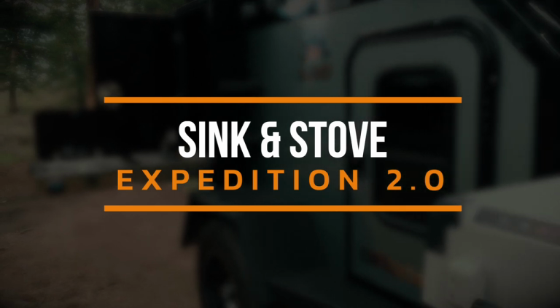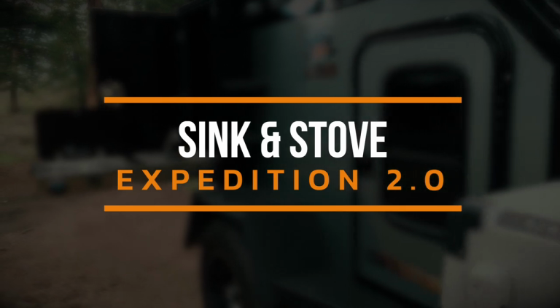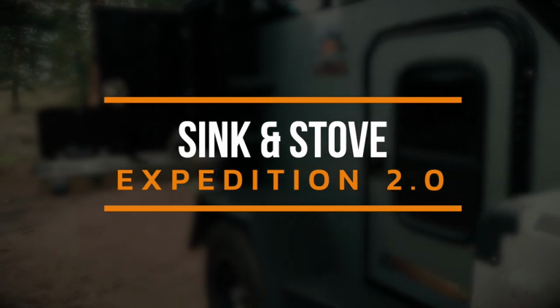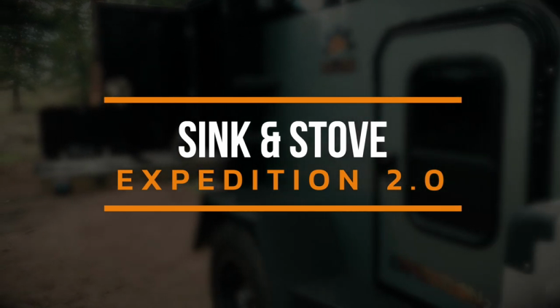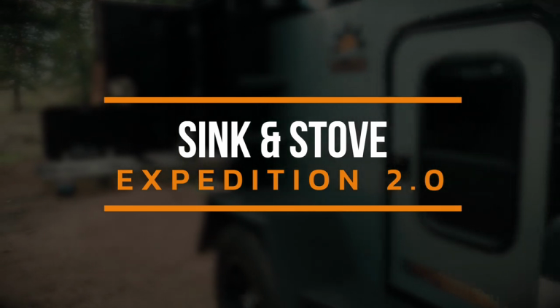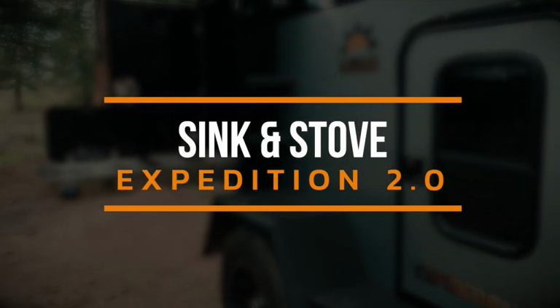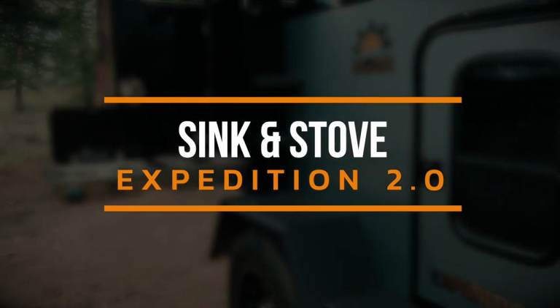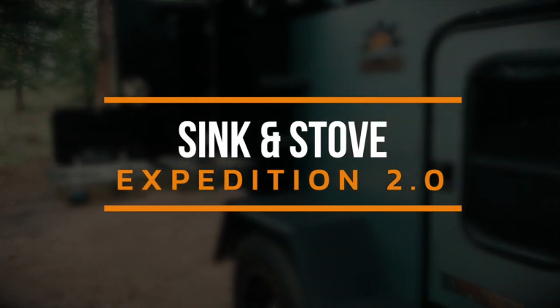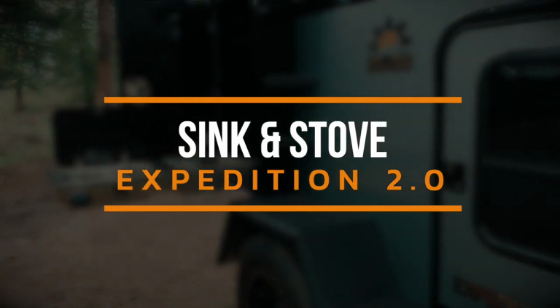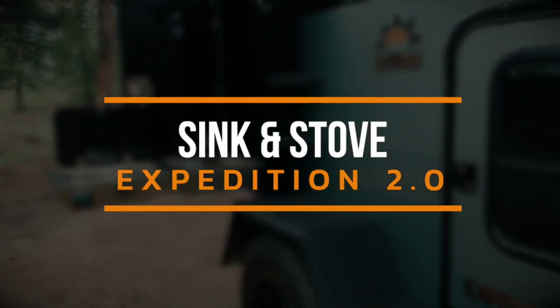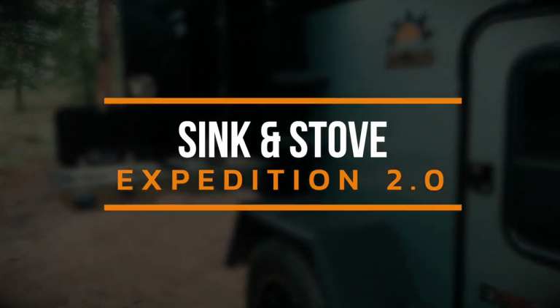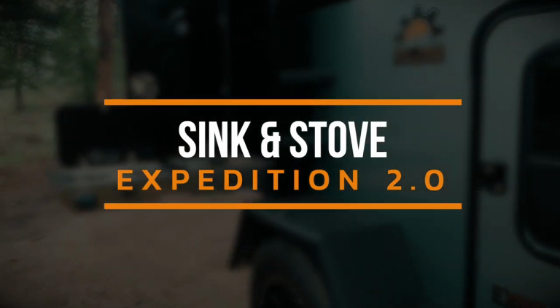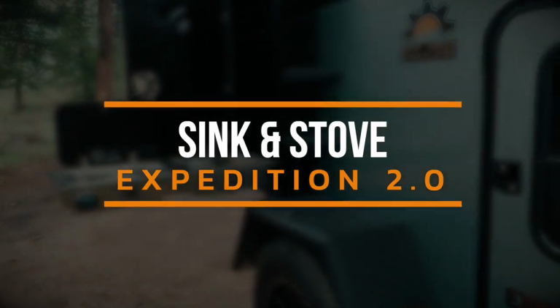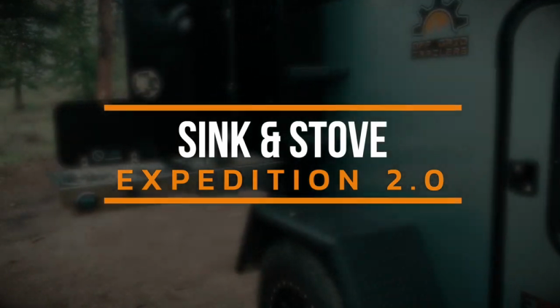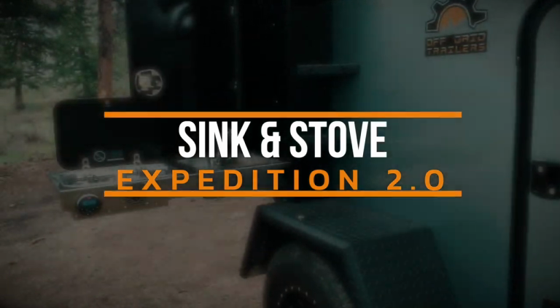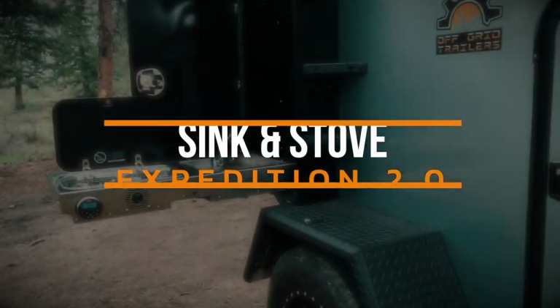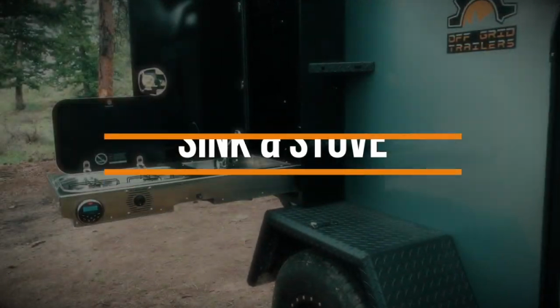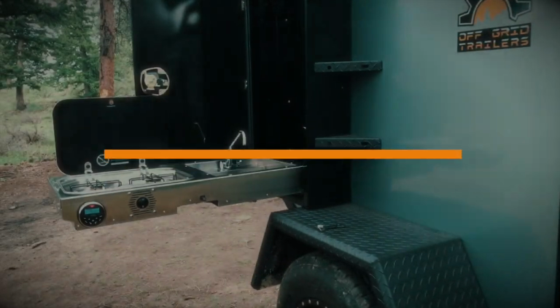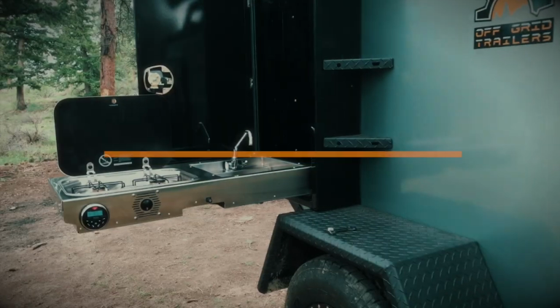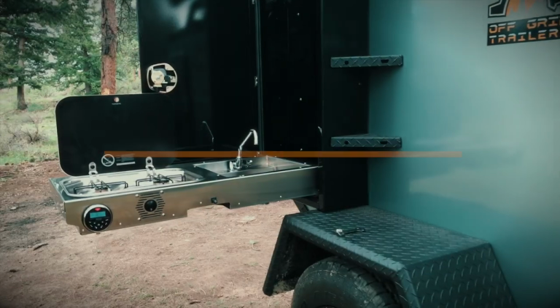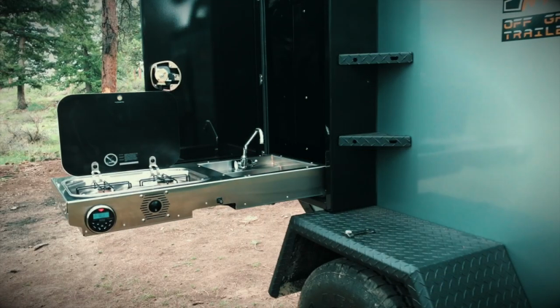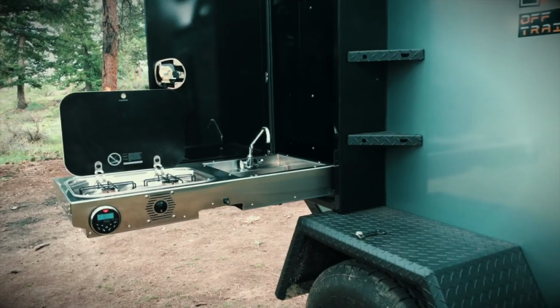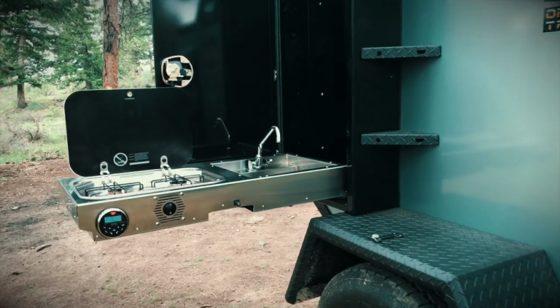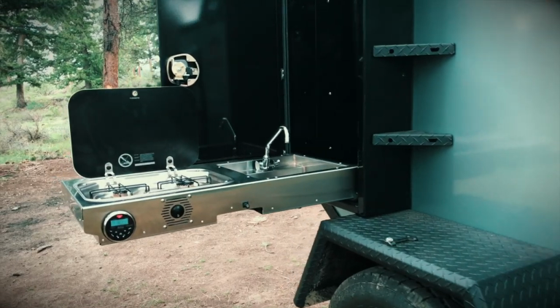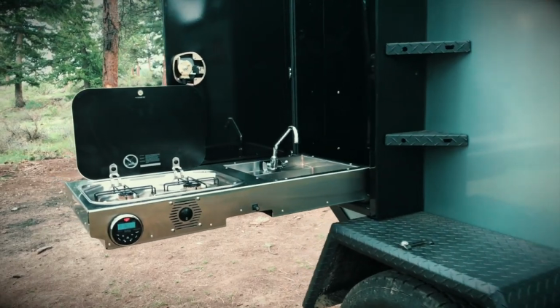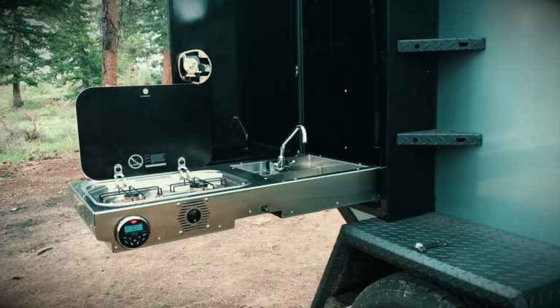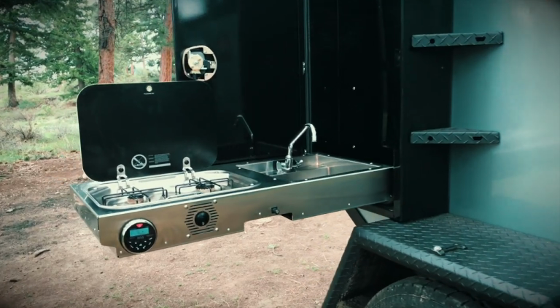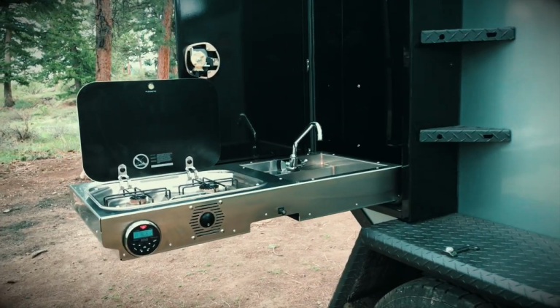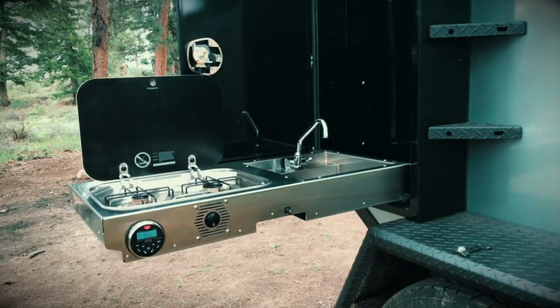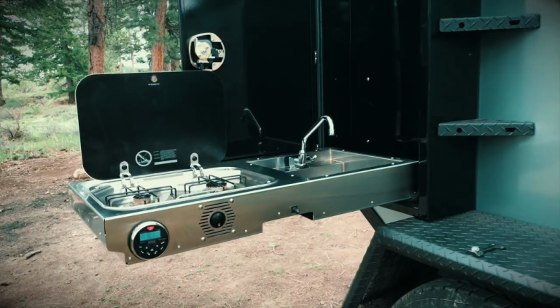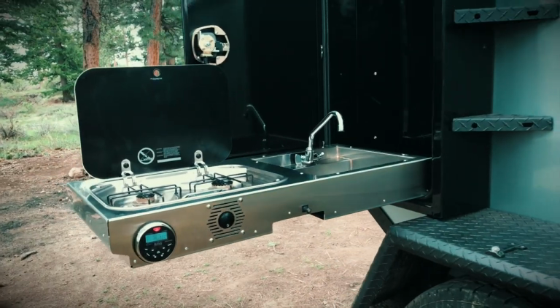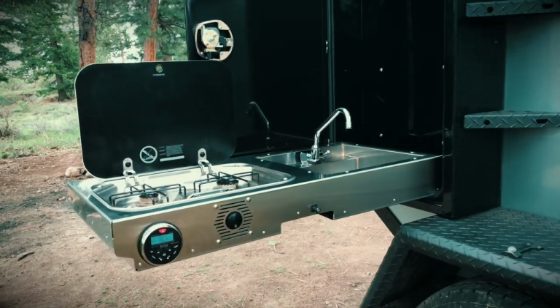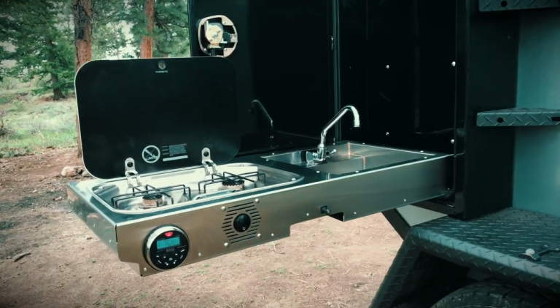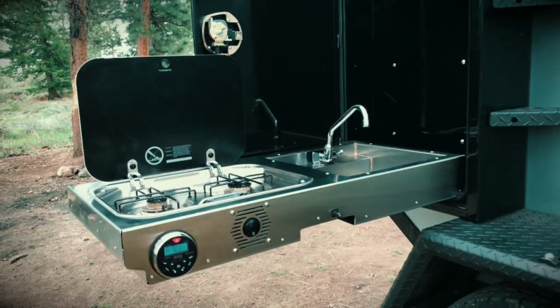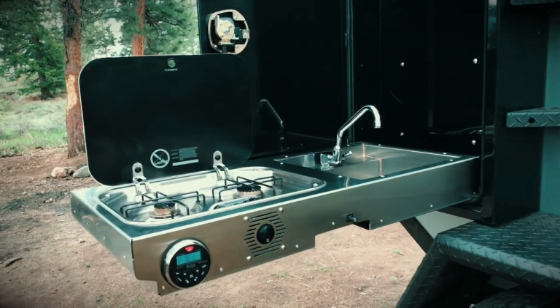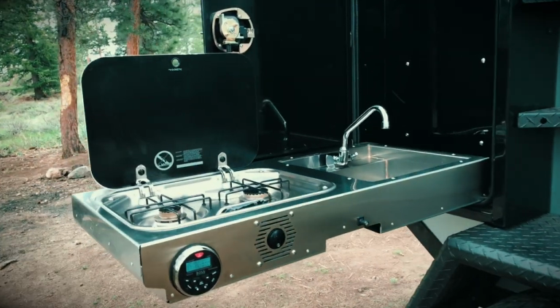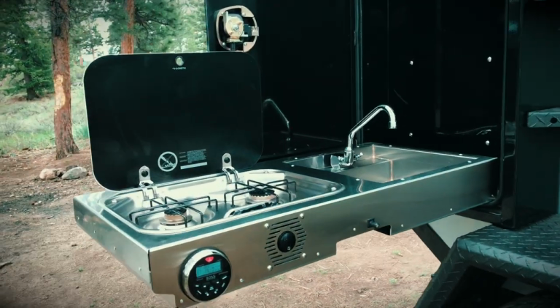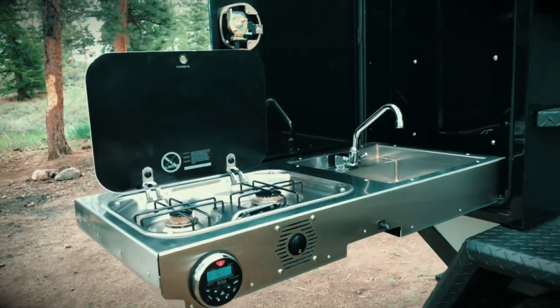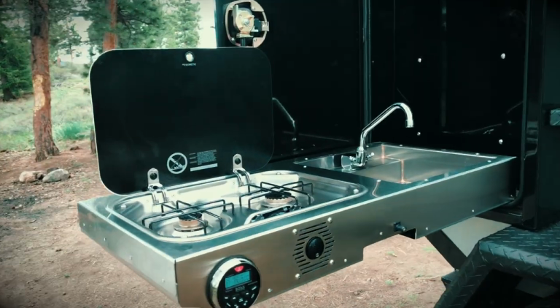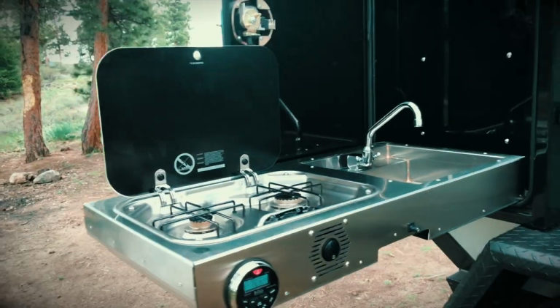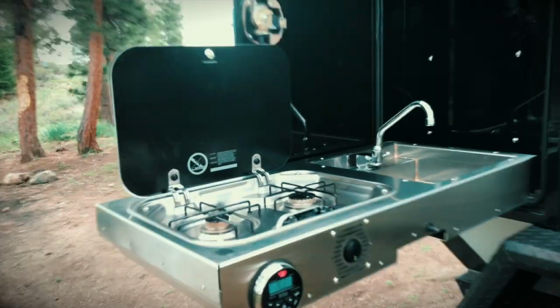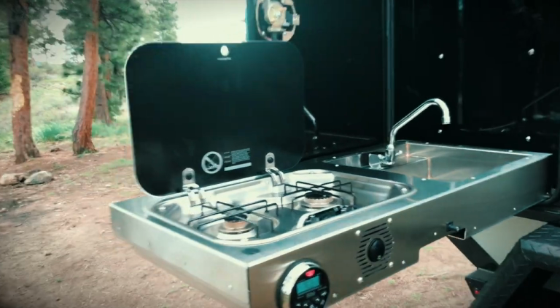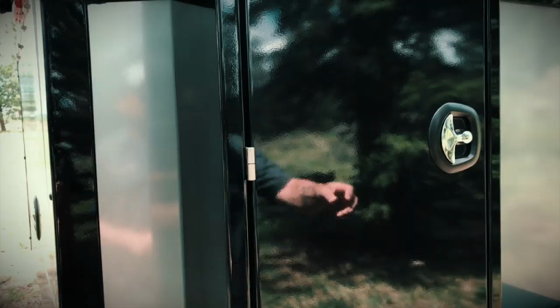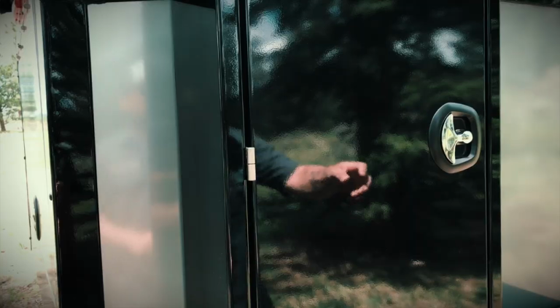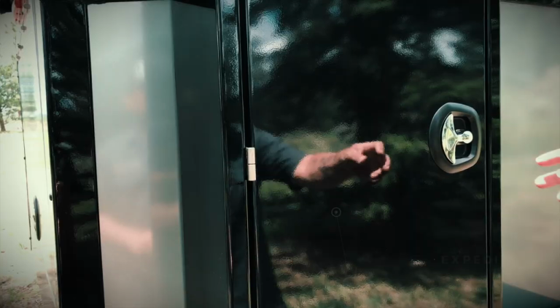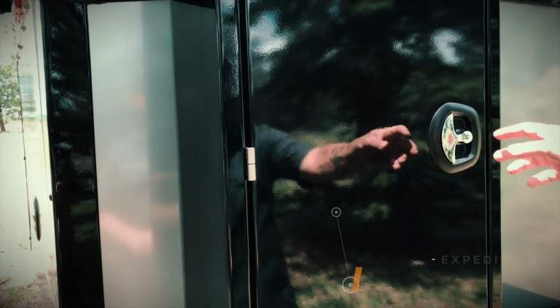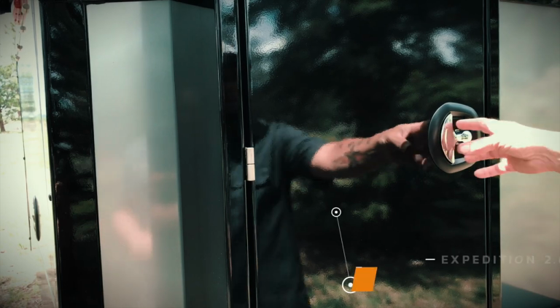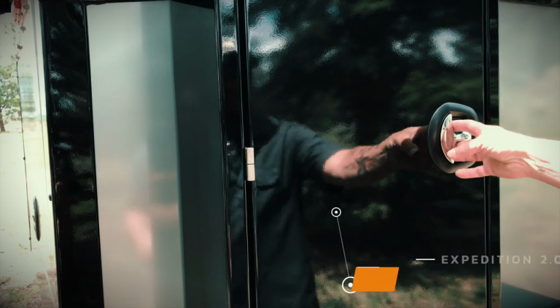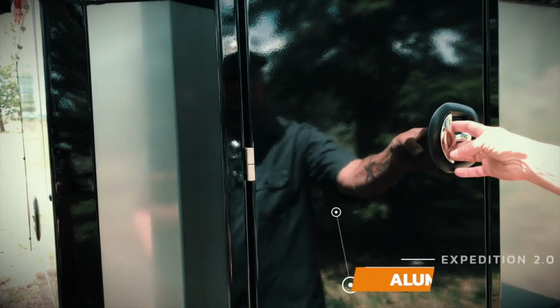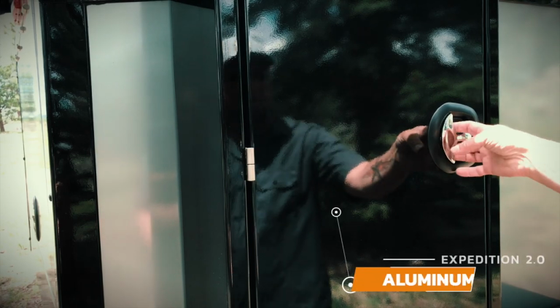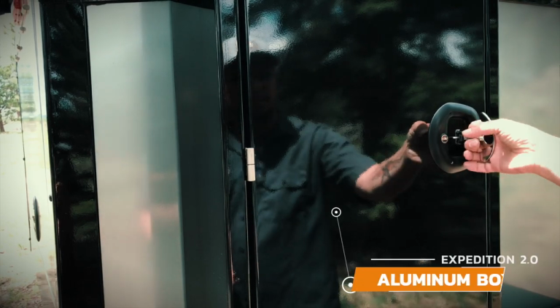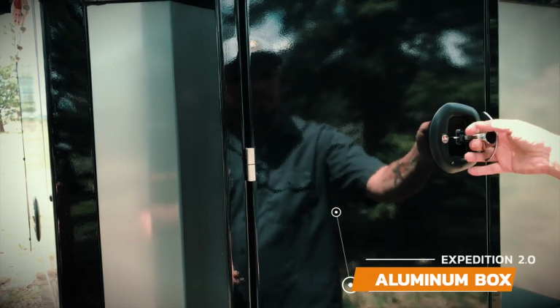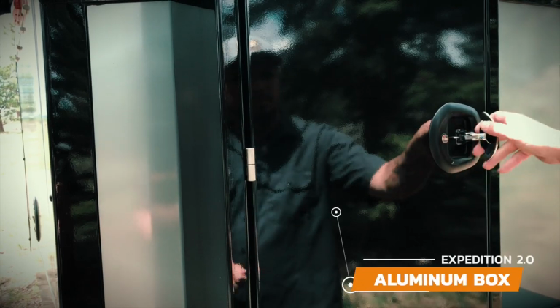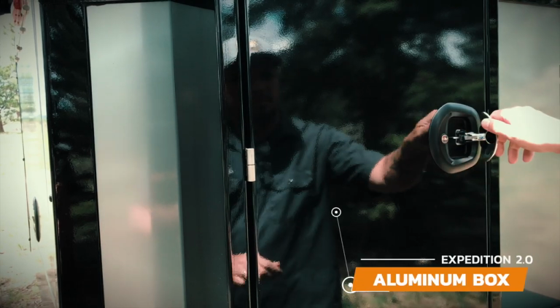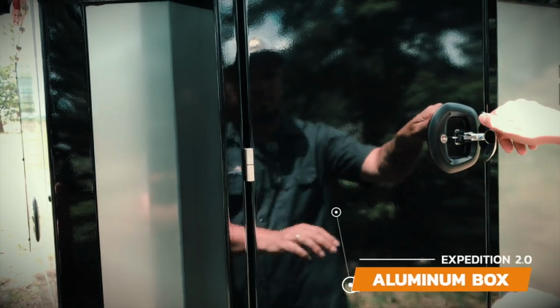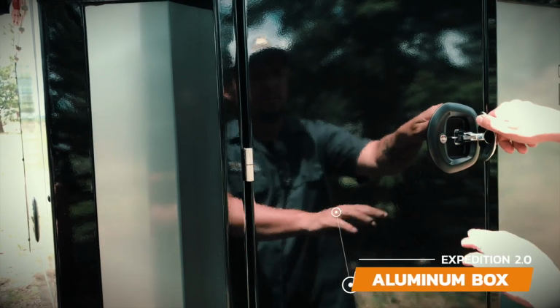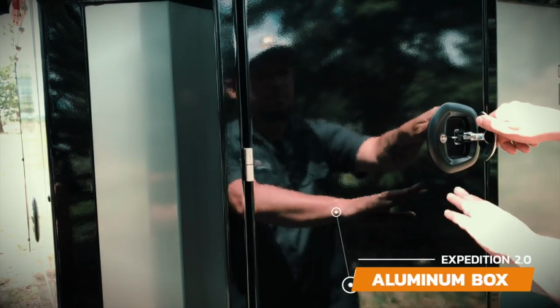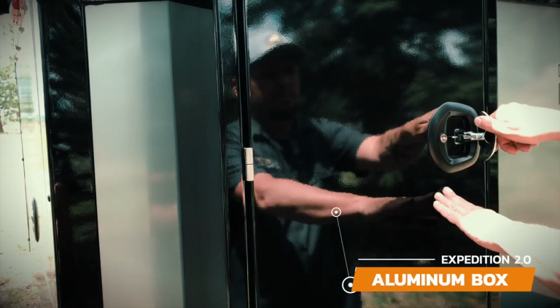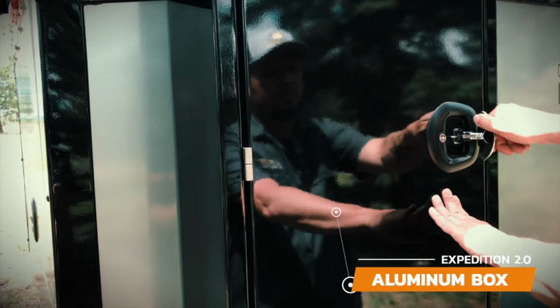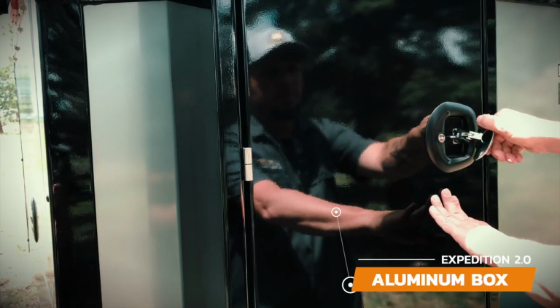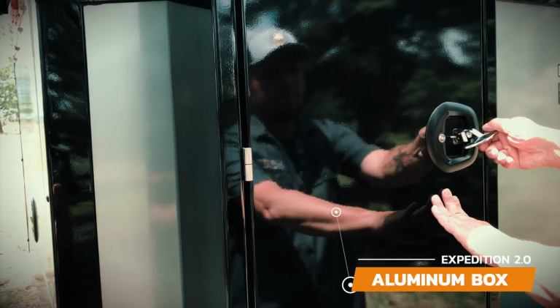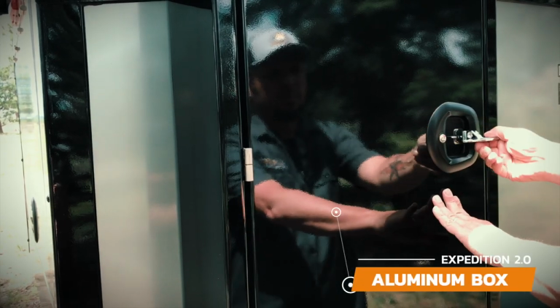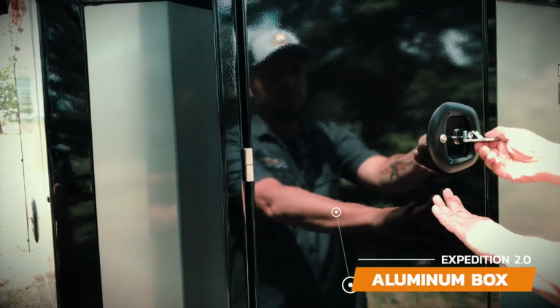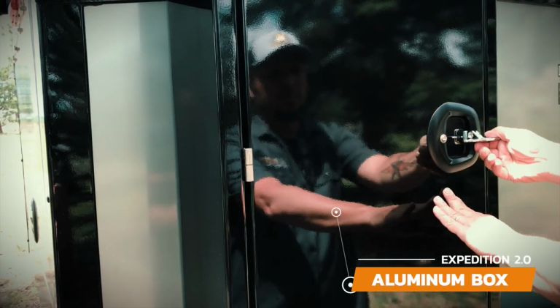The drop-down sink and stove in the Expedition deploys in seconds and comes with a custom-made sink that is built to survive the off-road terrain that this trailer is built for.